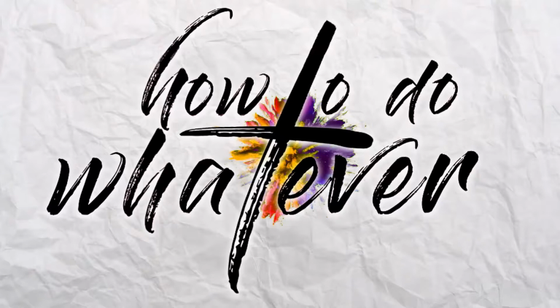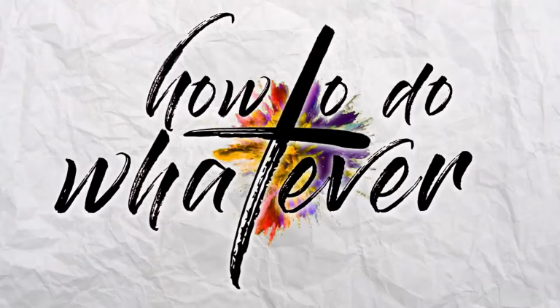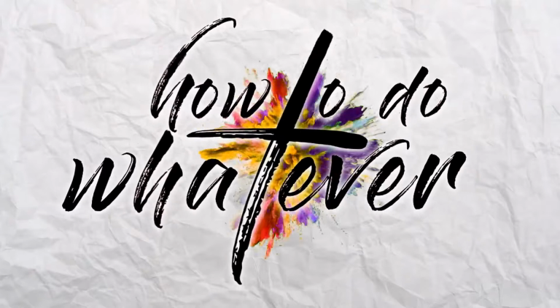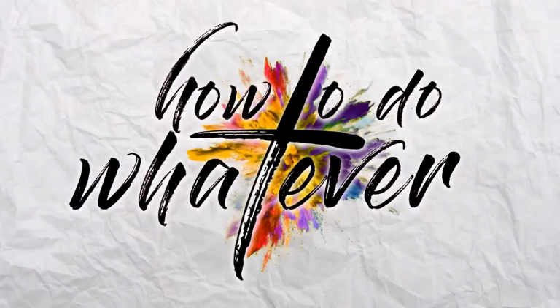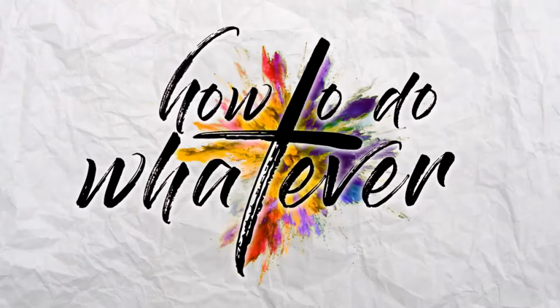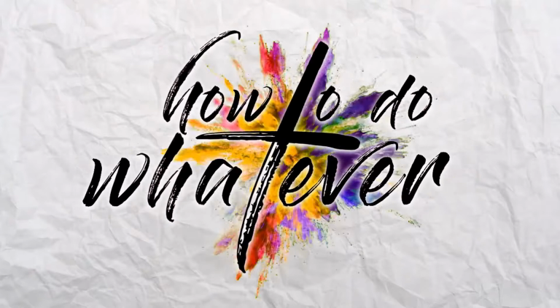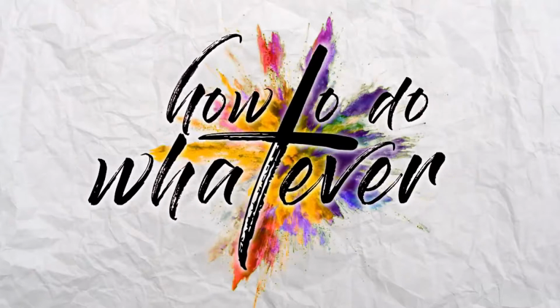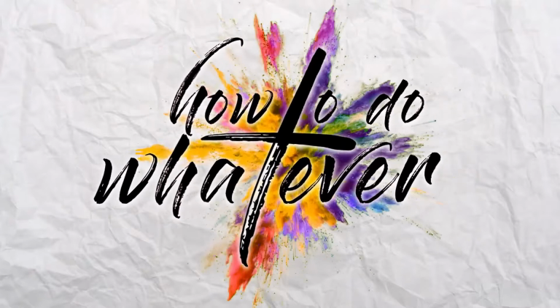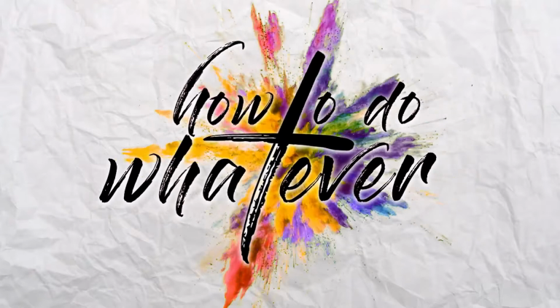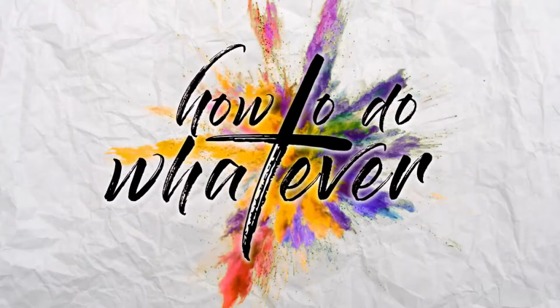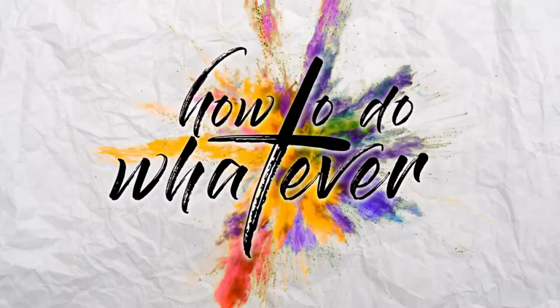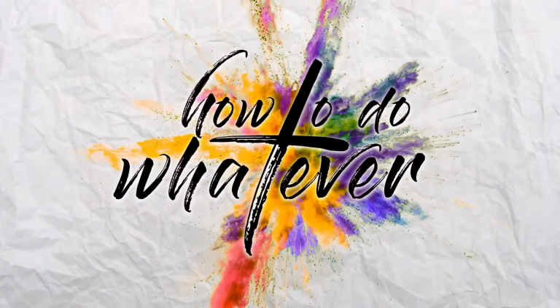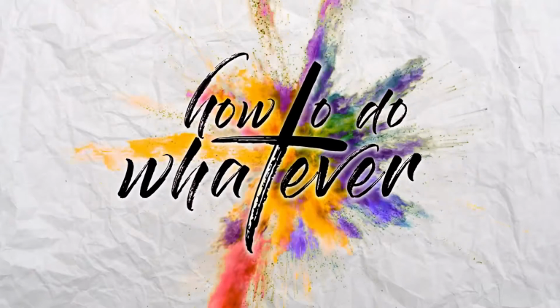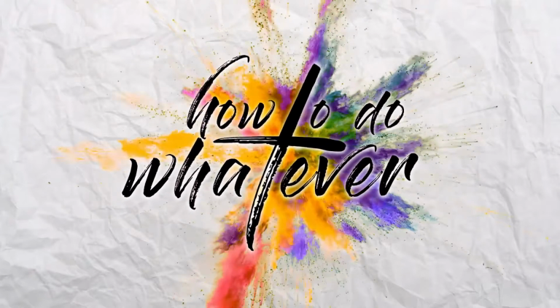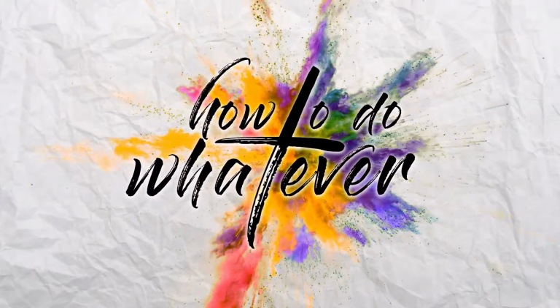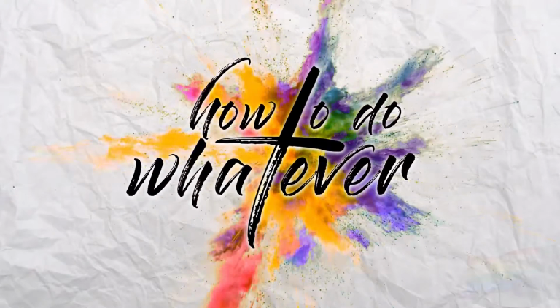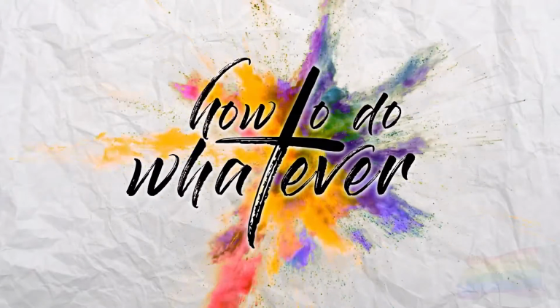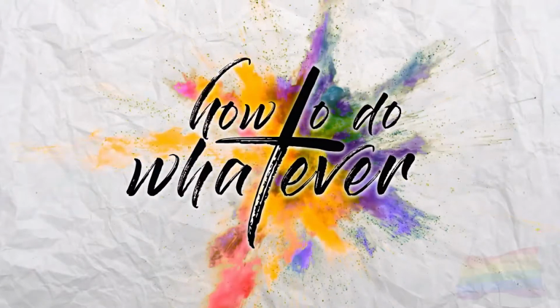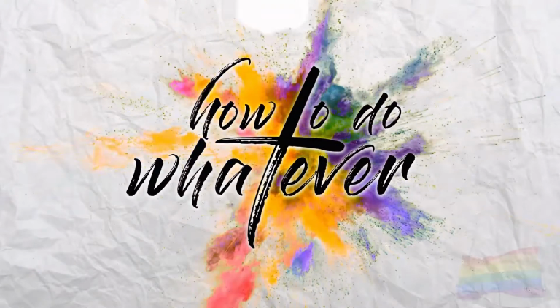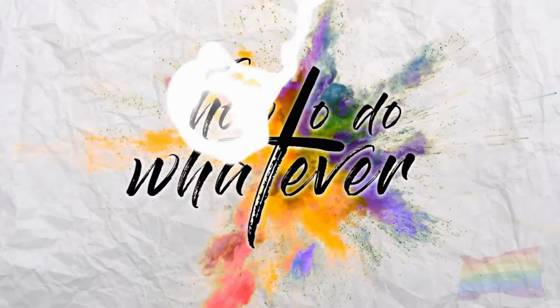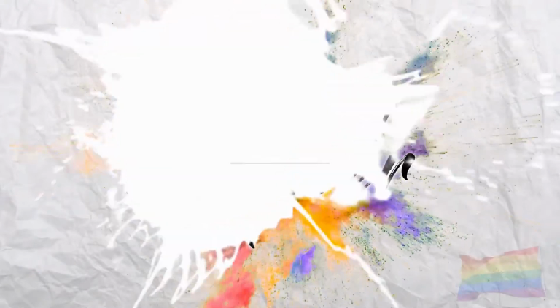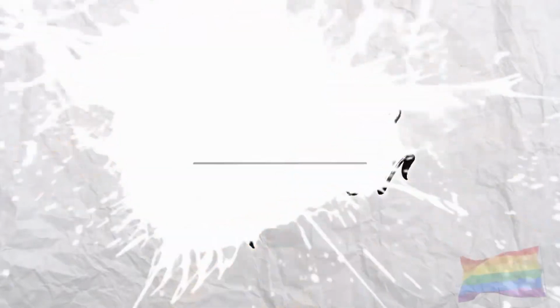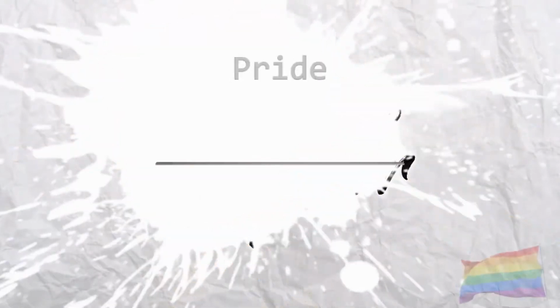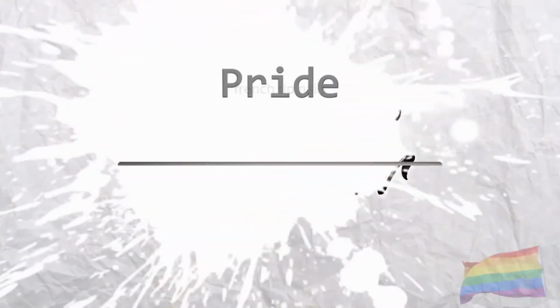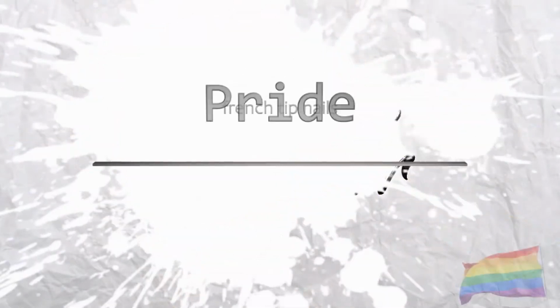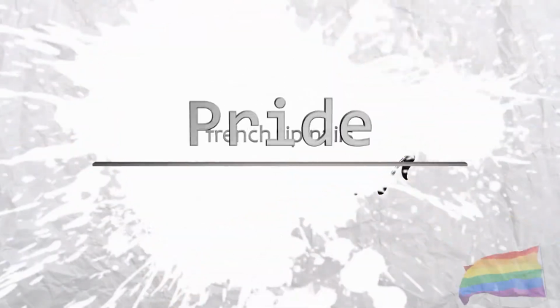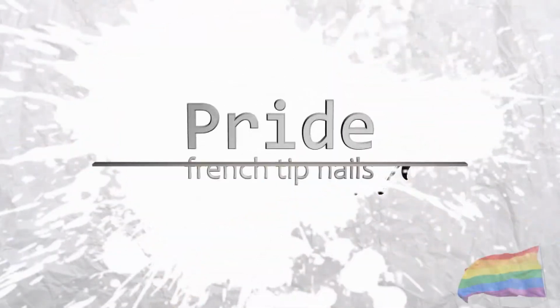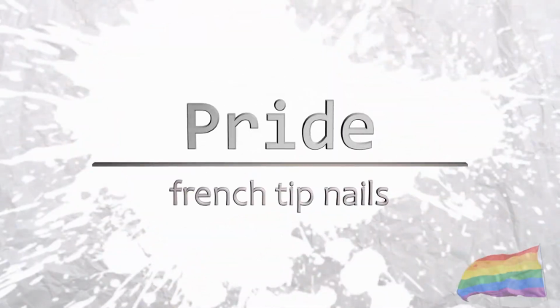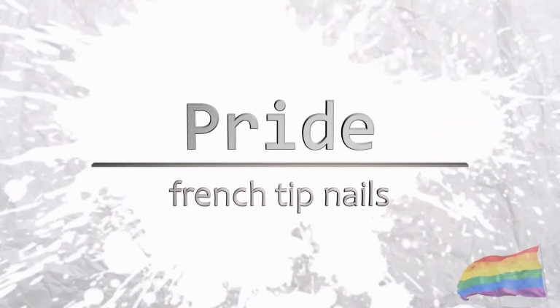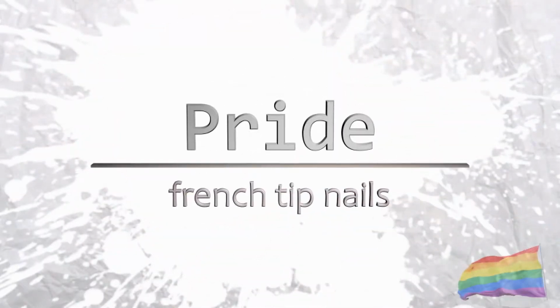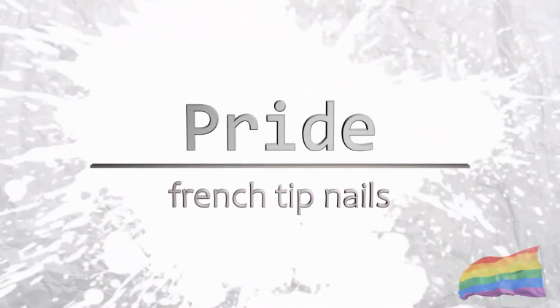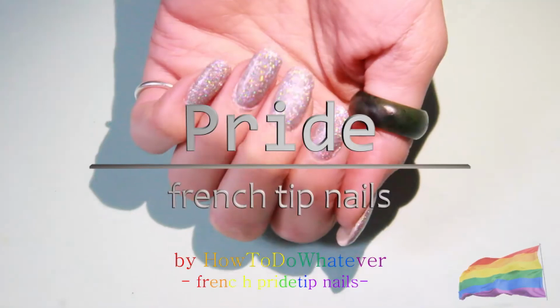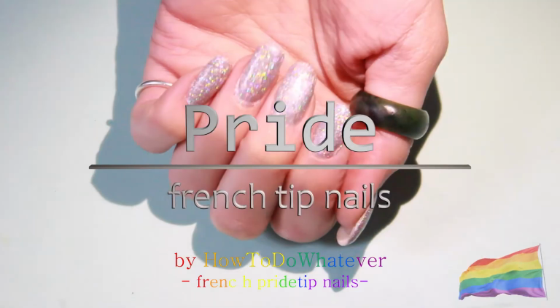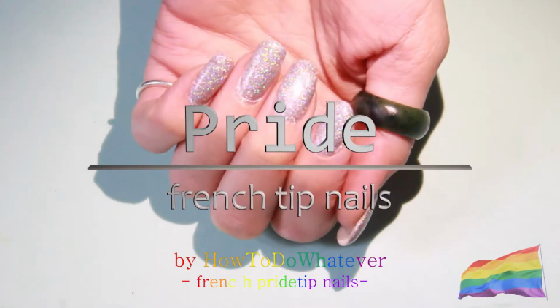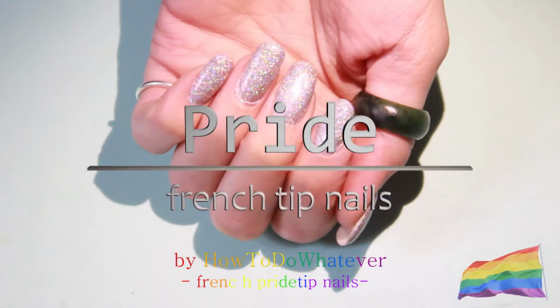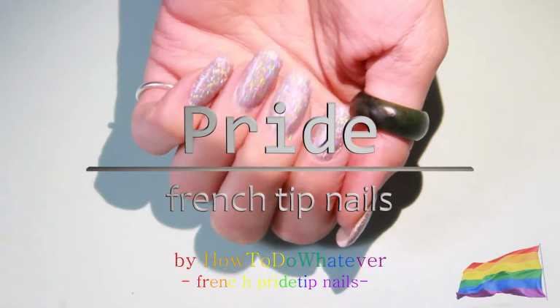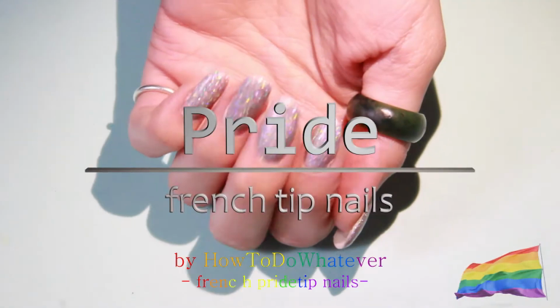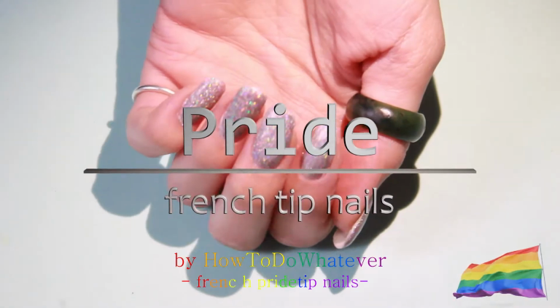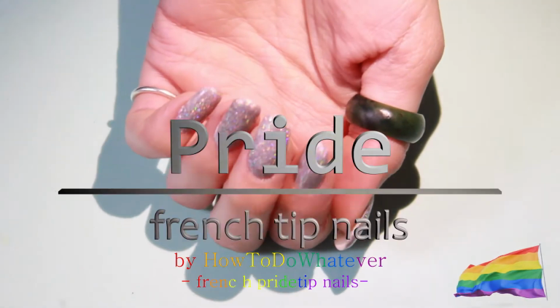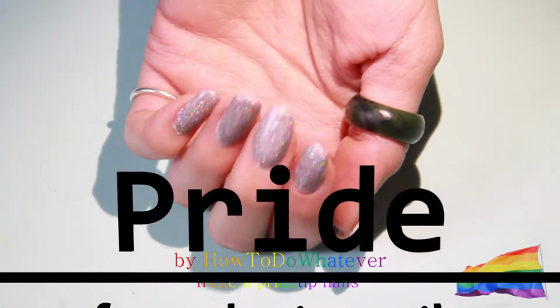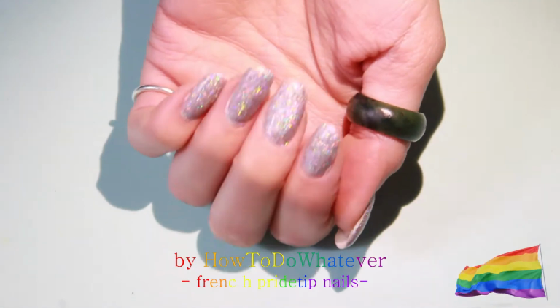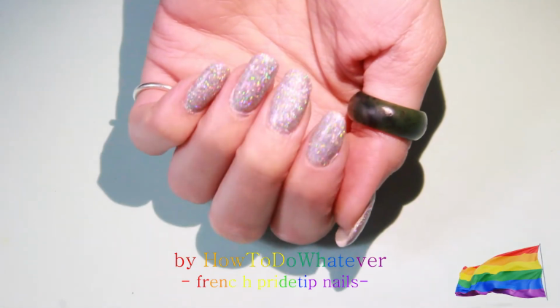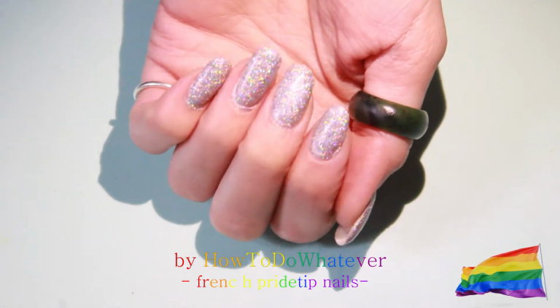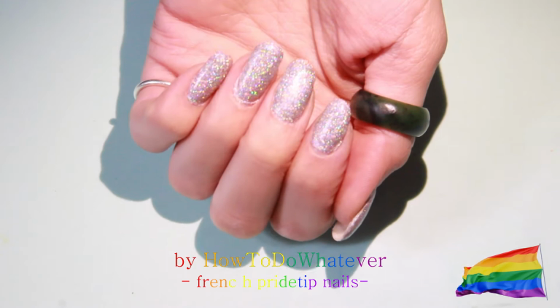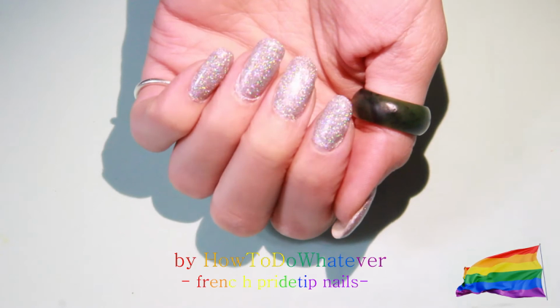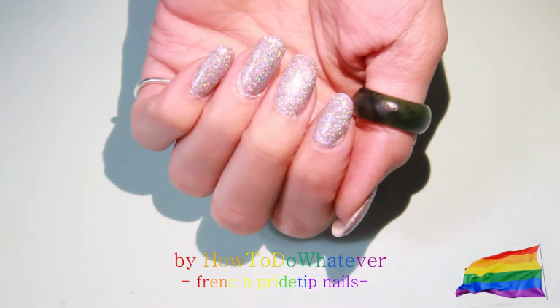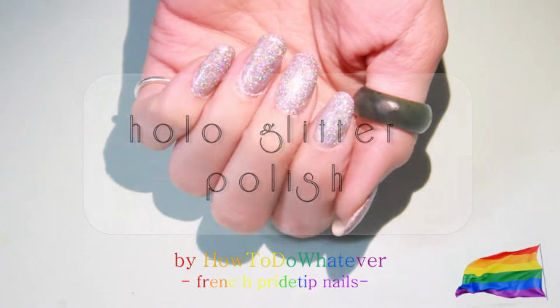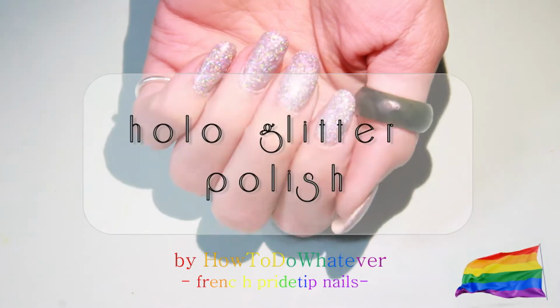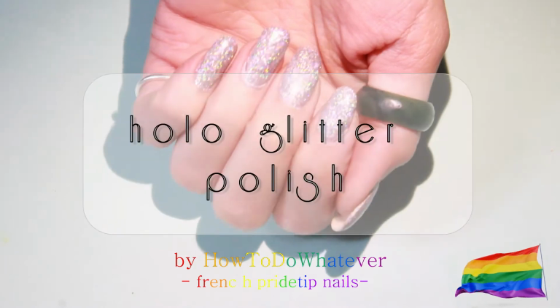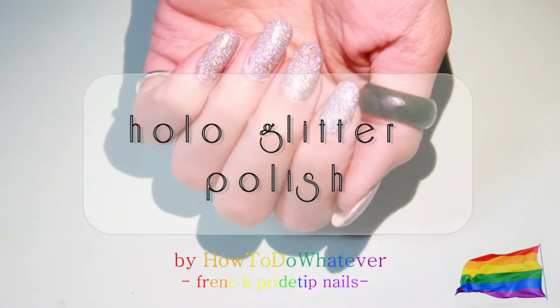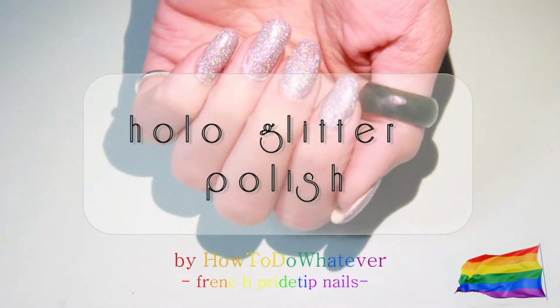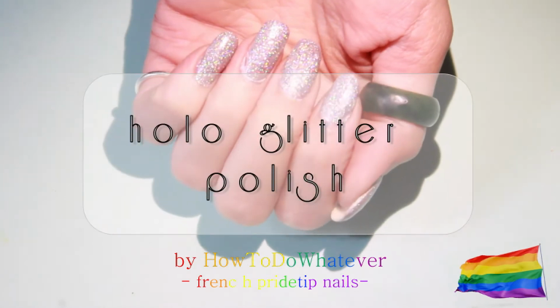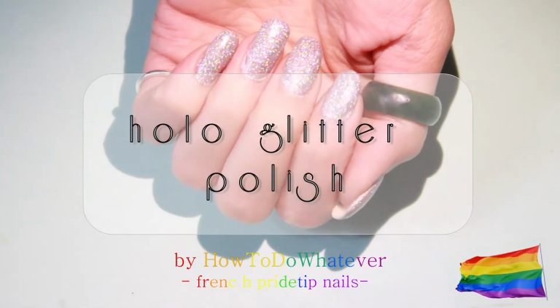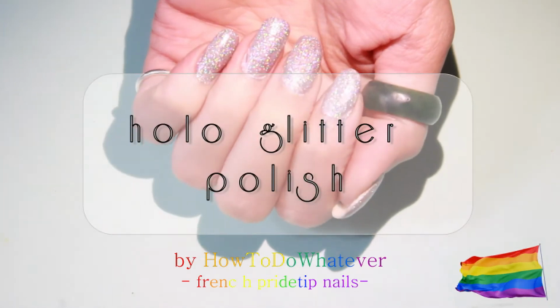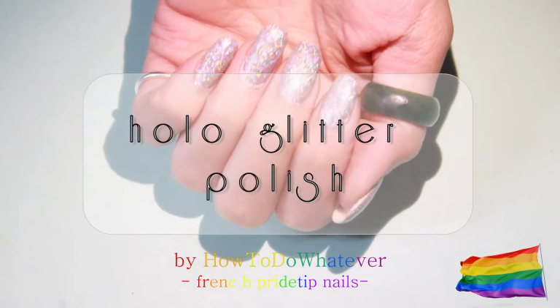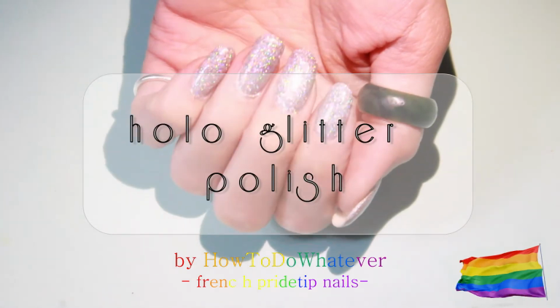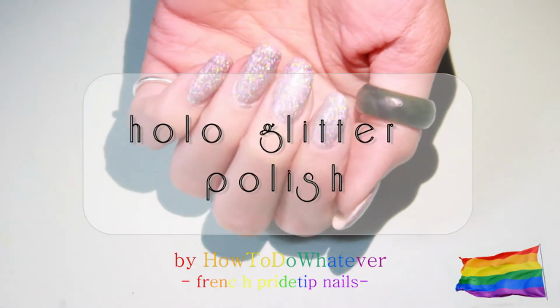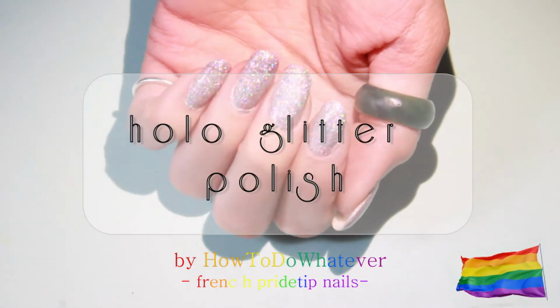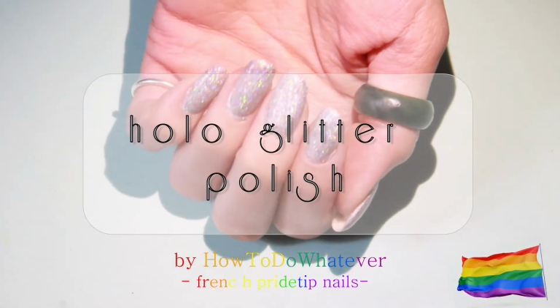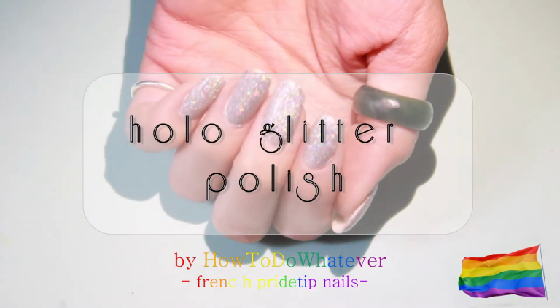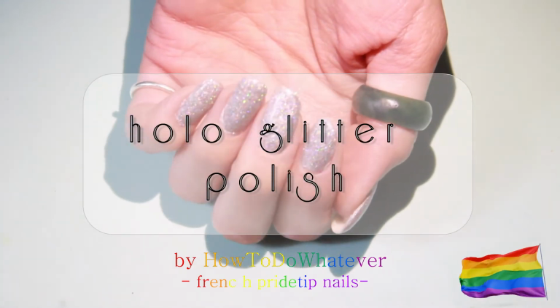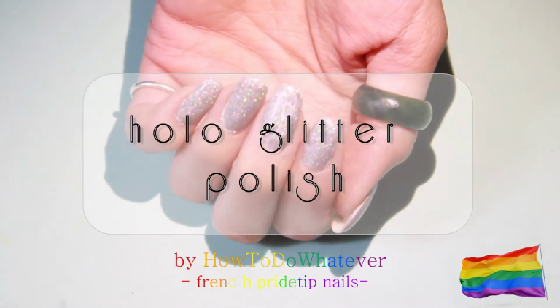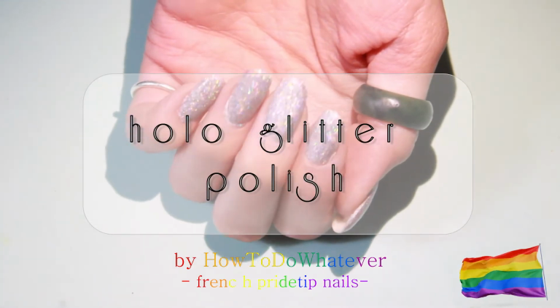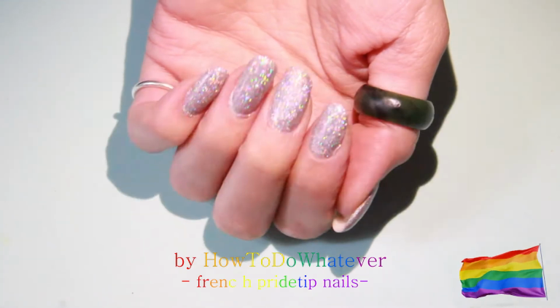Hey and welcome back to how to do whatever. Today I'm going to do bright french tip nails.